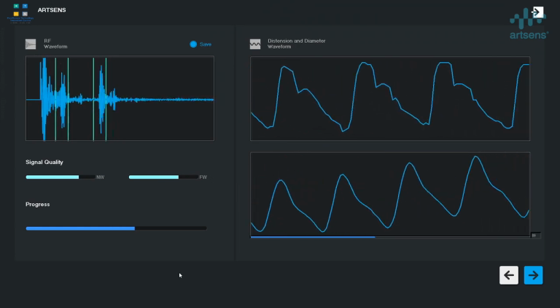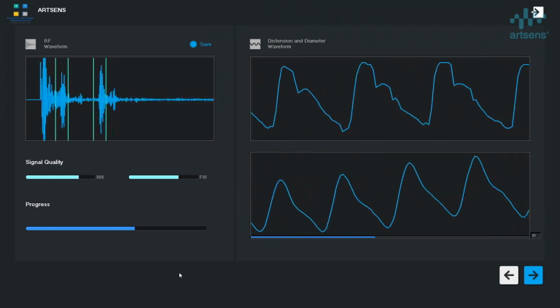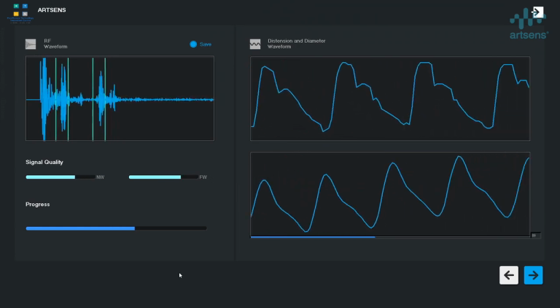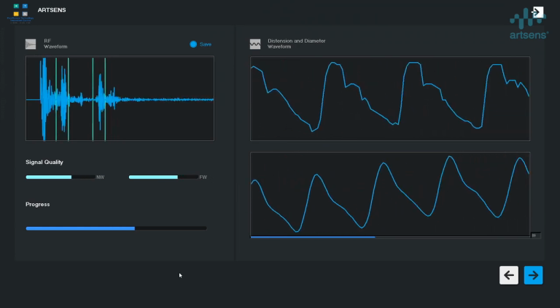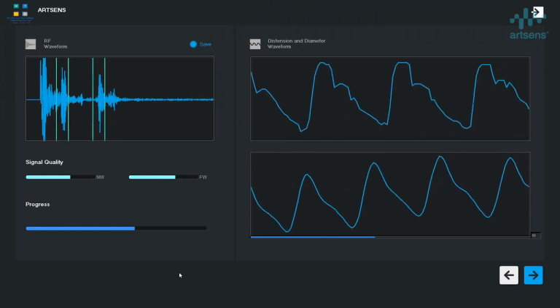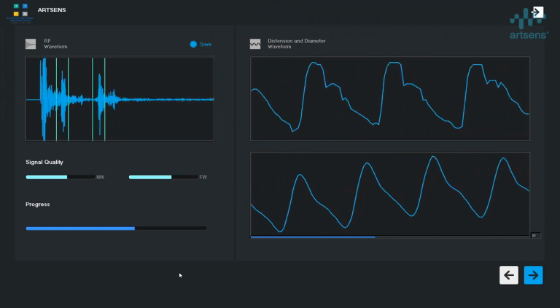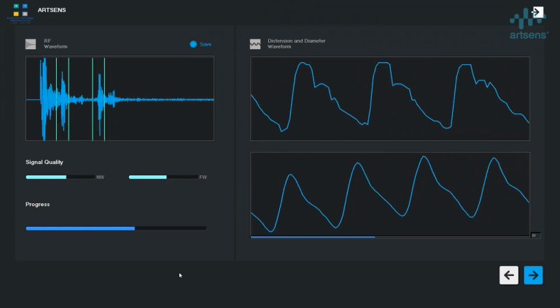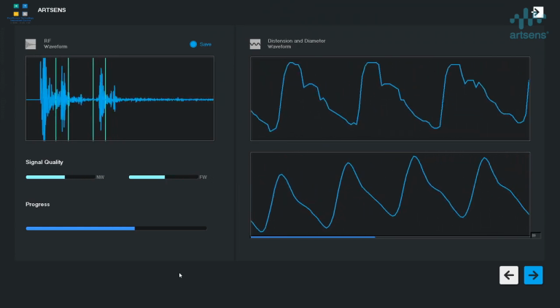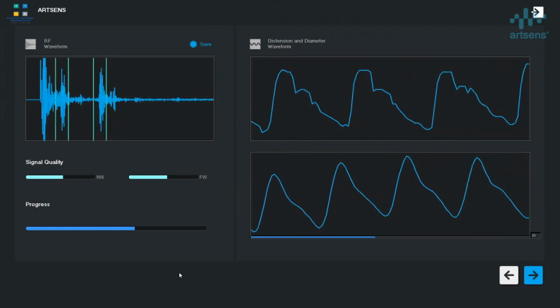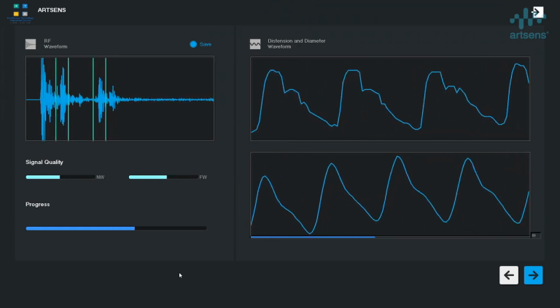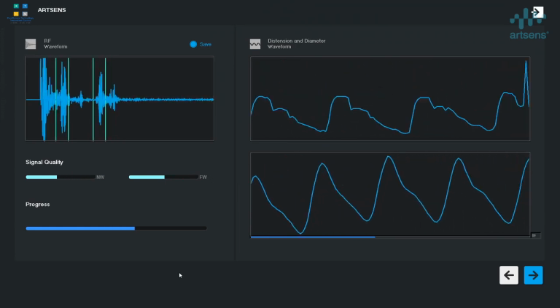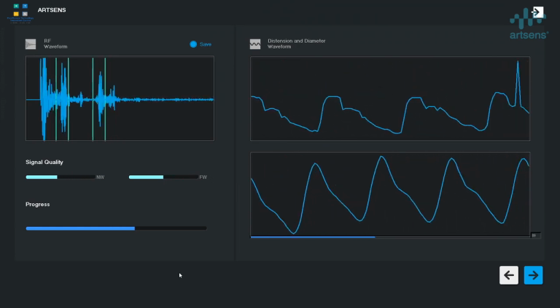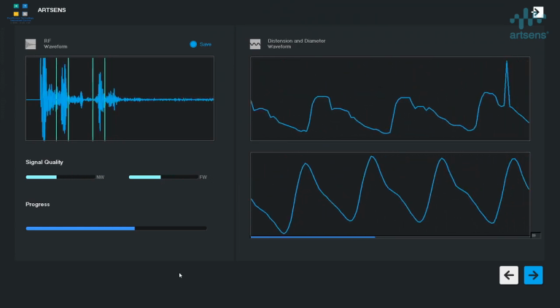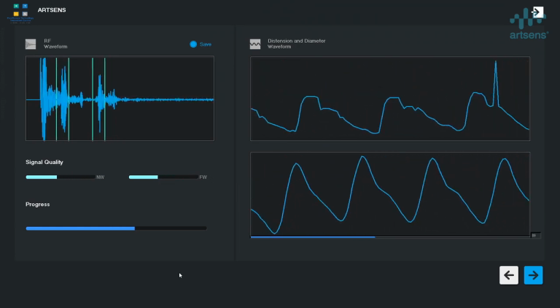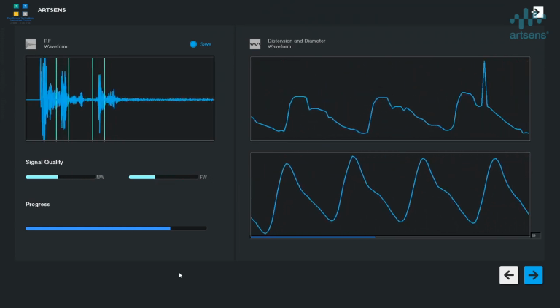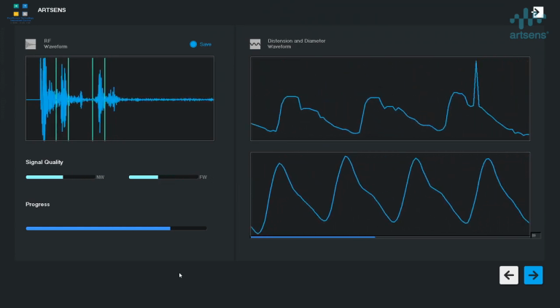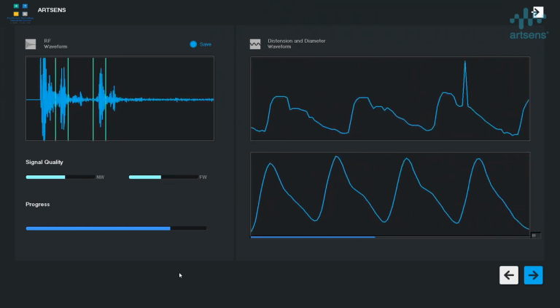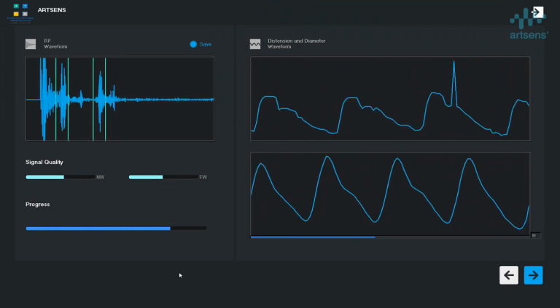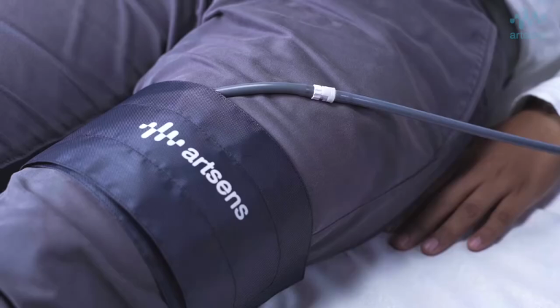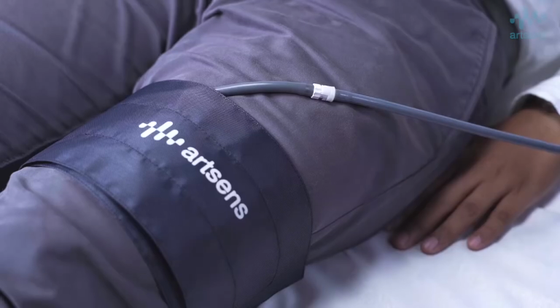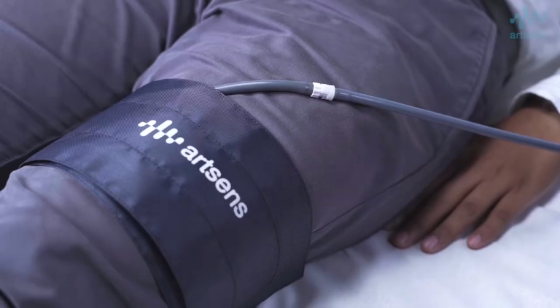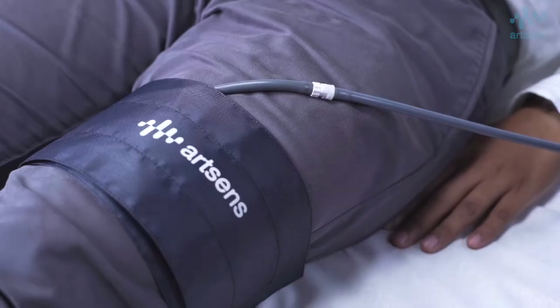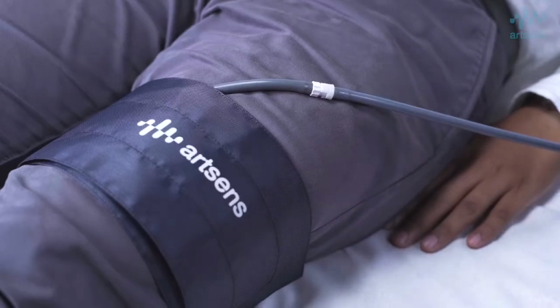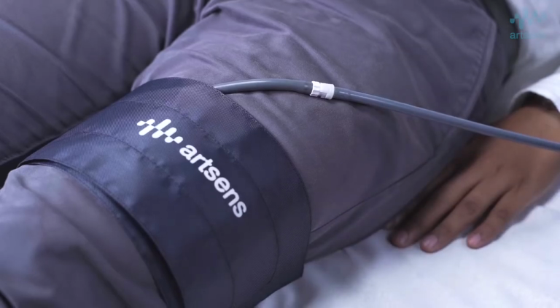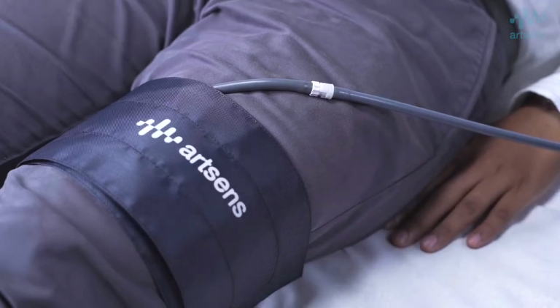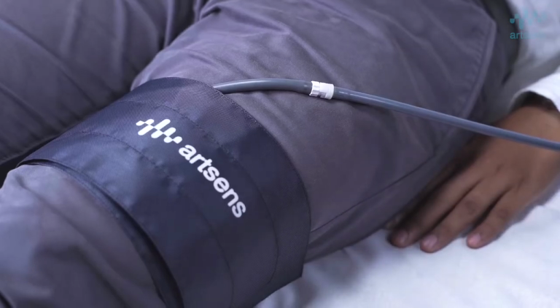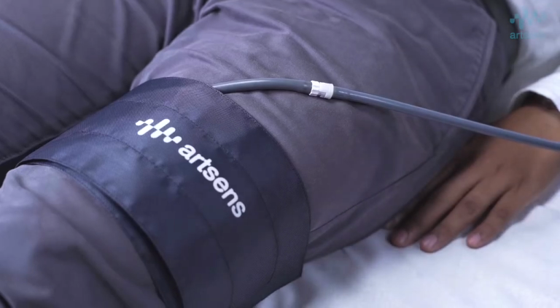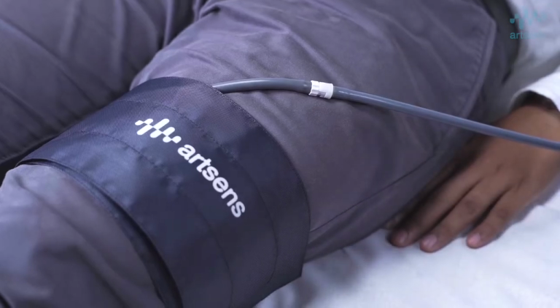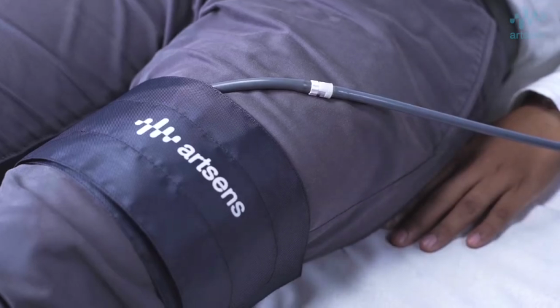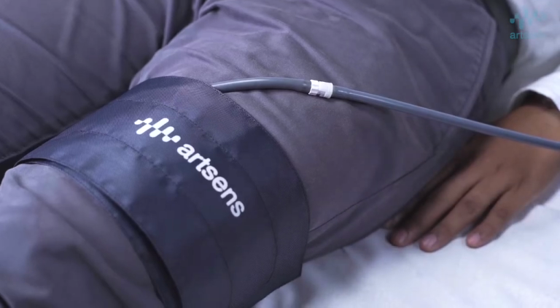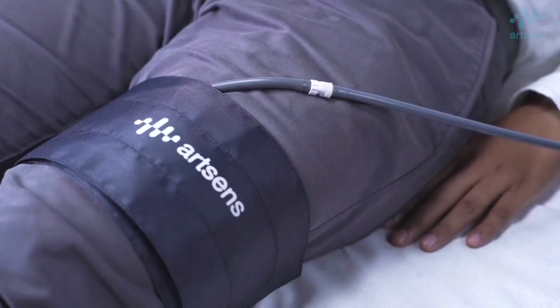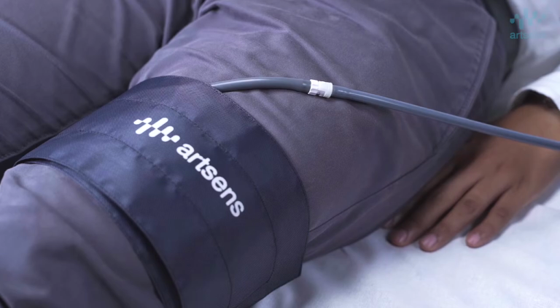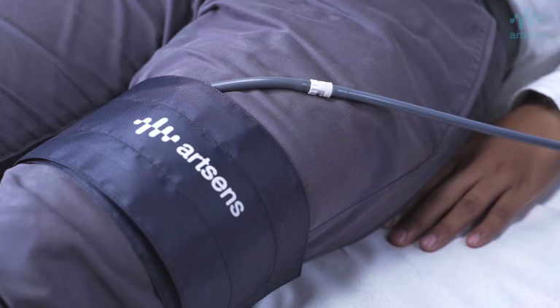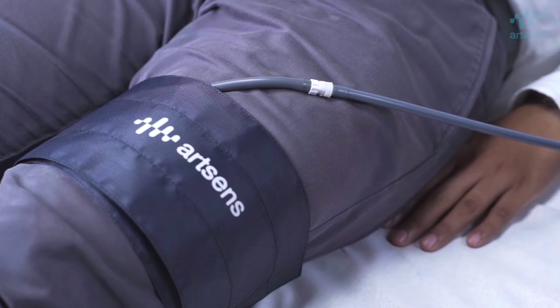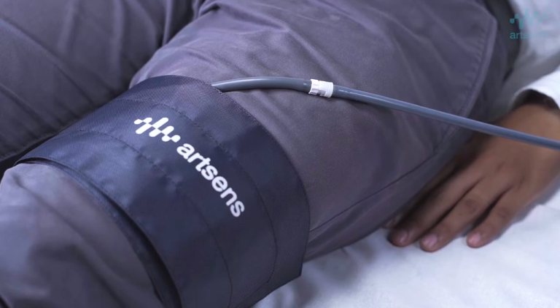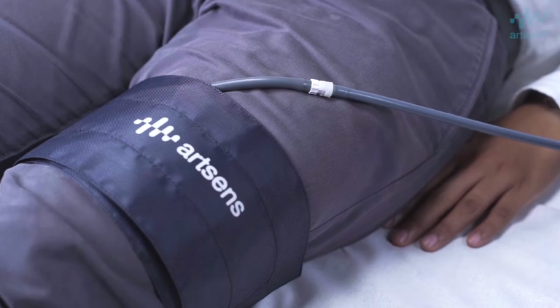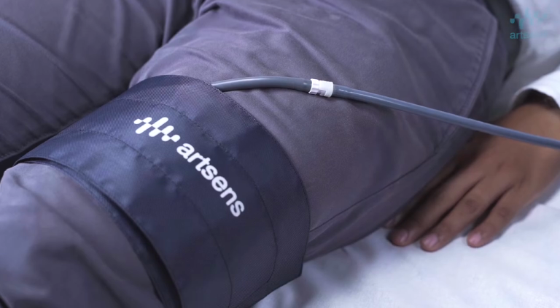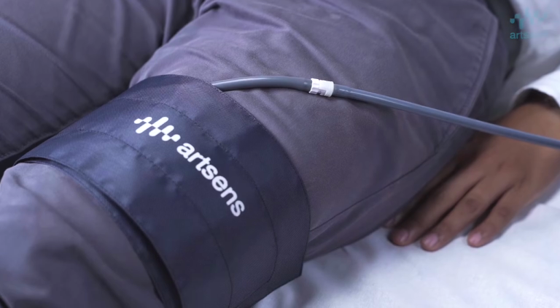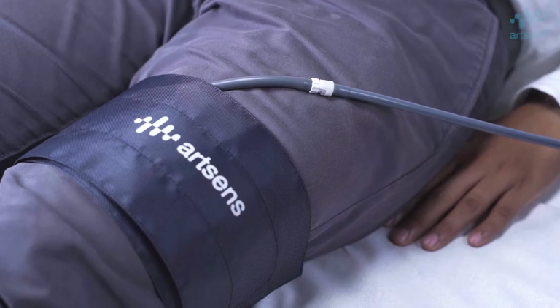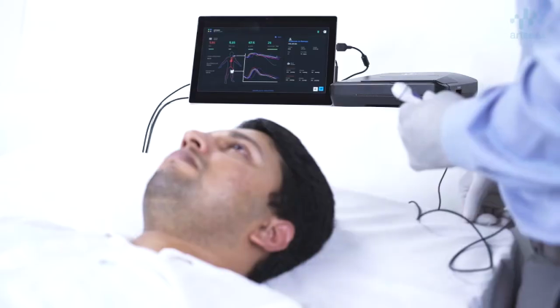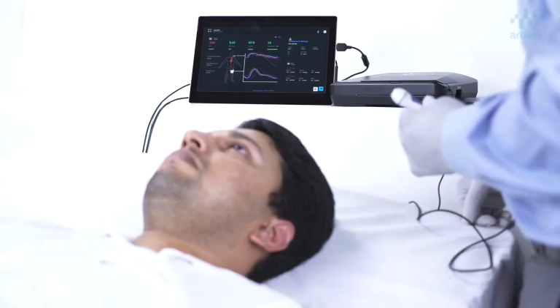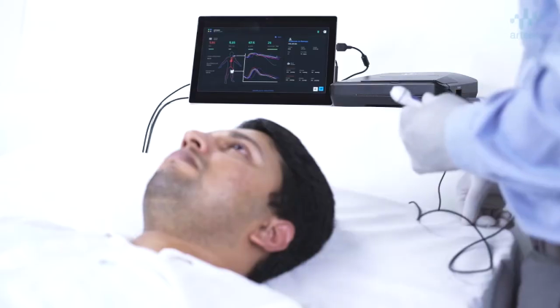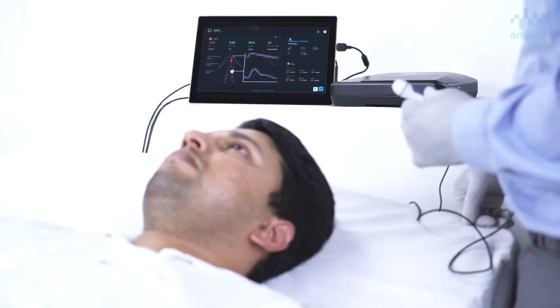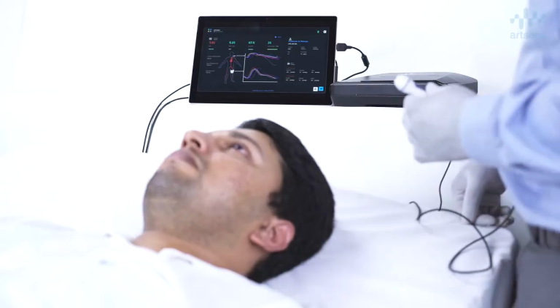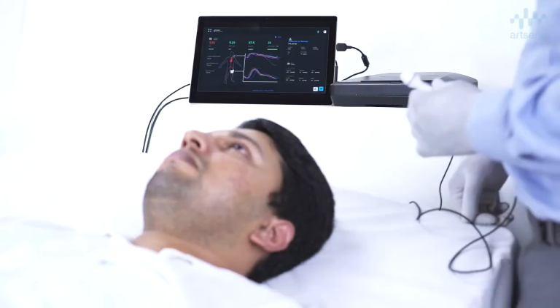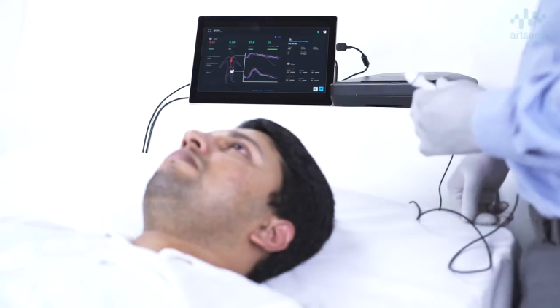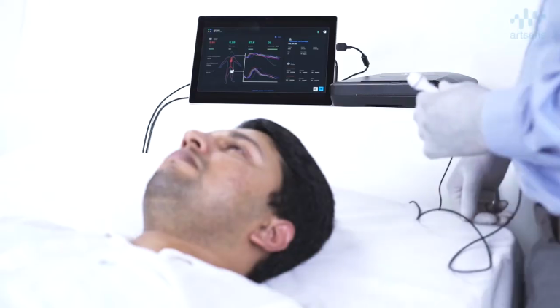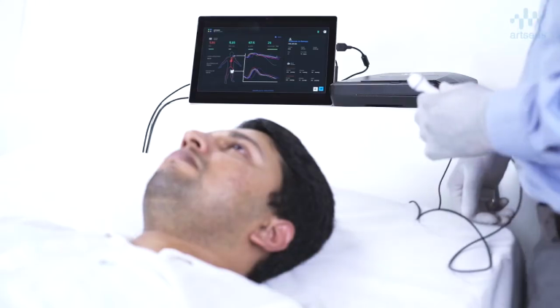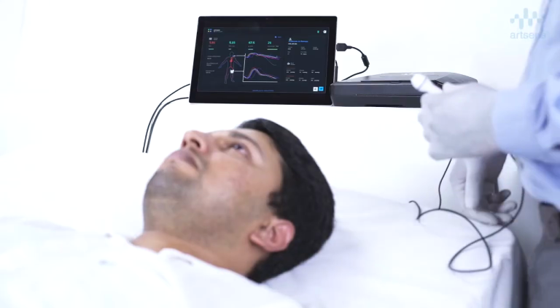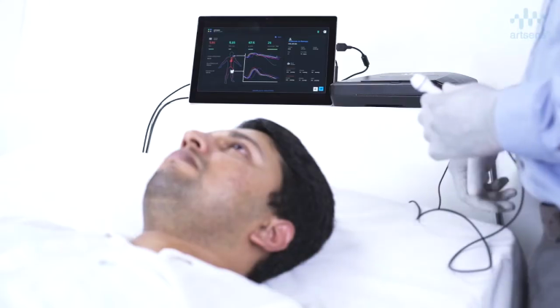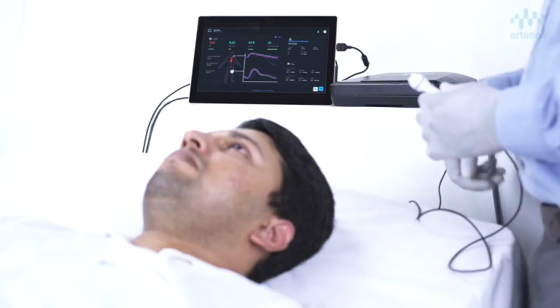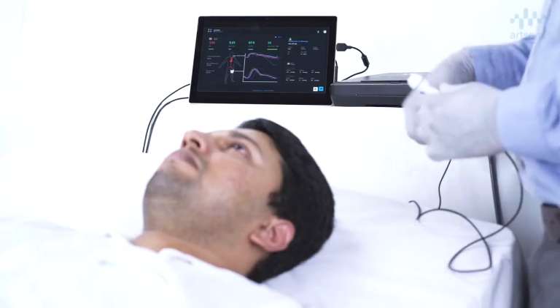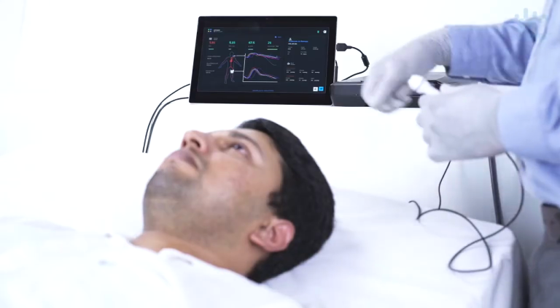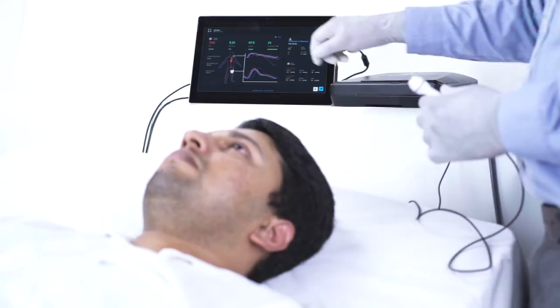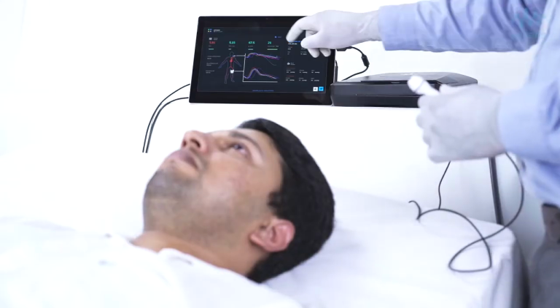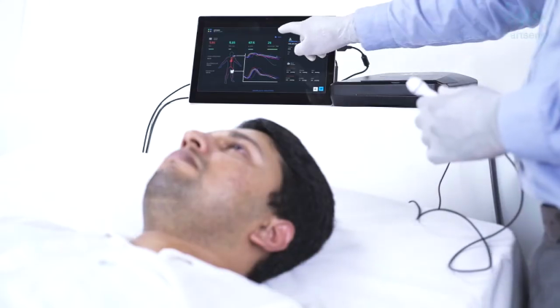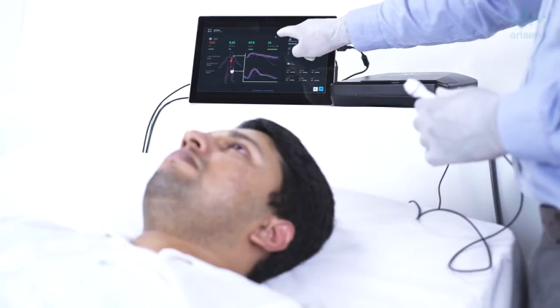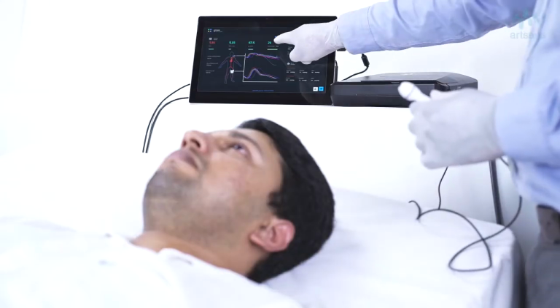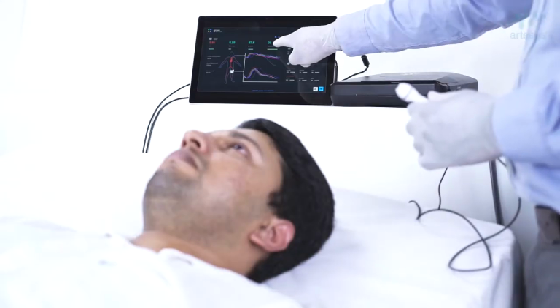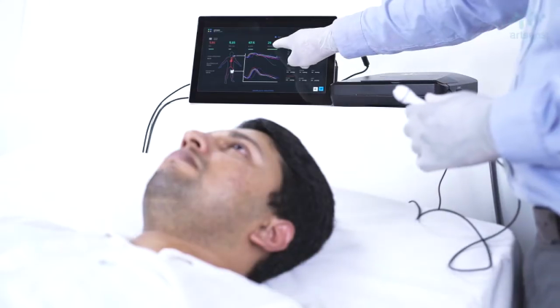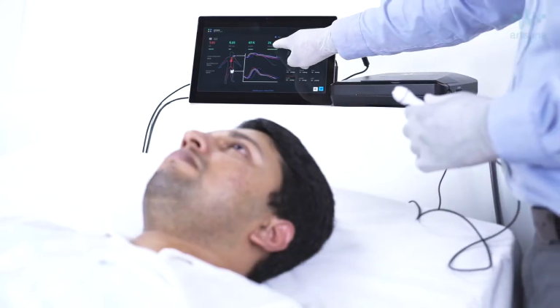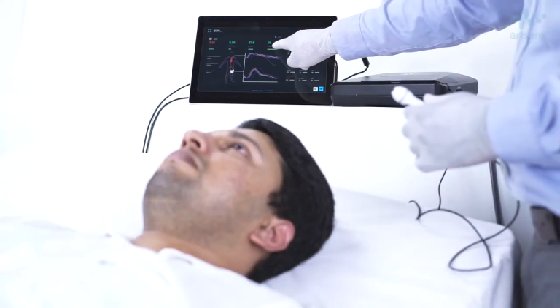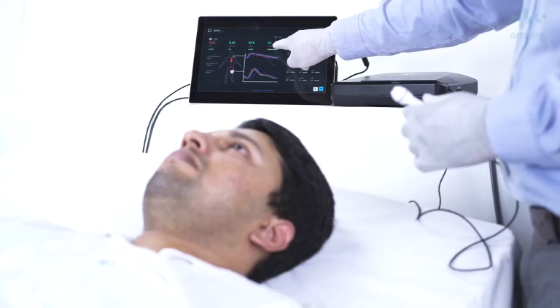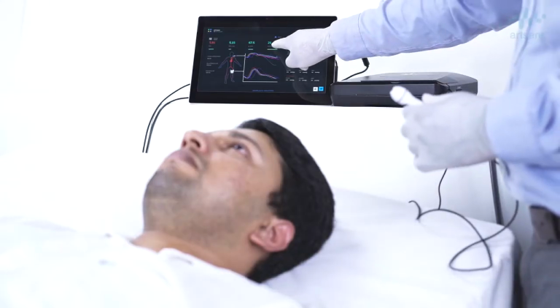The device automatically inflates the thigh cuff to detect the femoral pulse and measure the aortic PWV simultaneously.